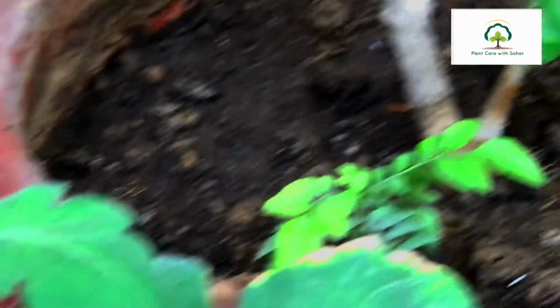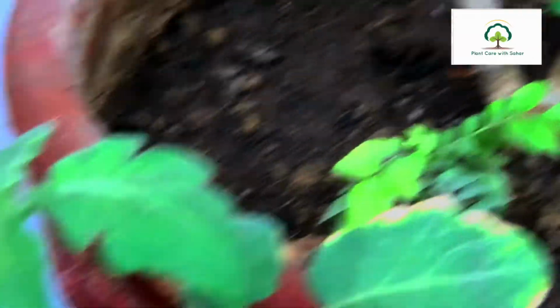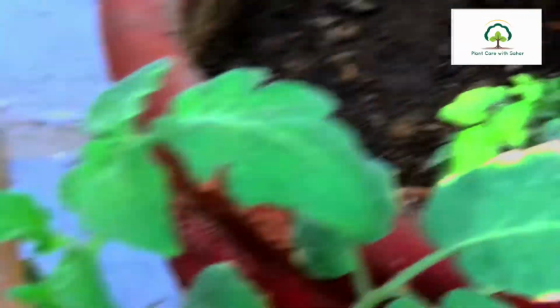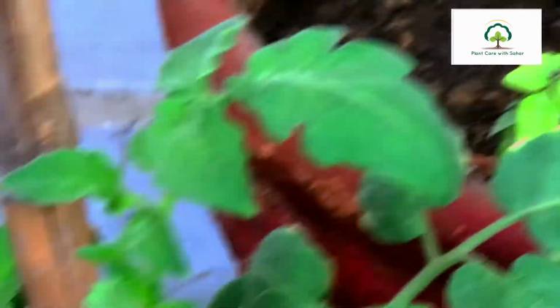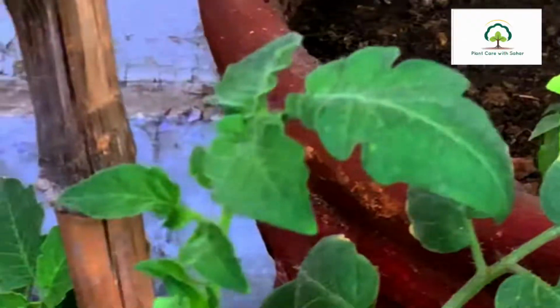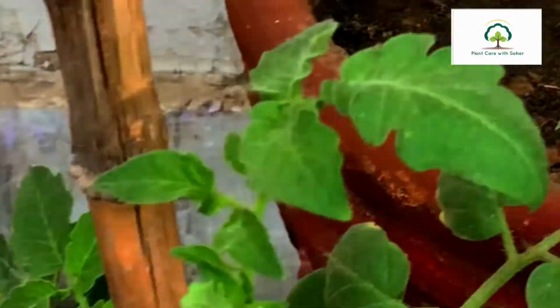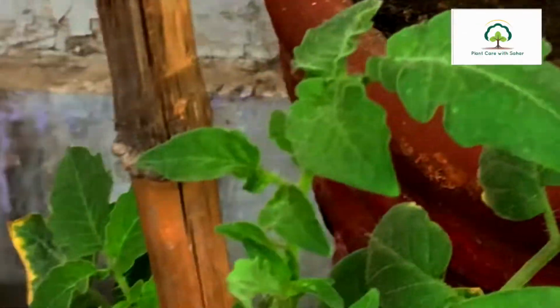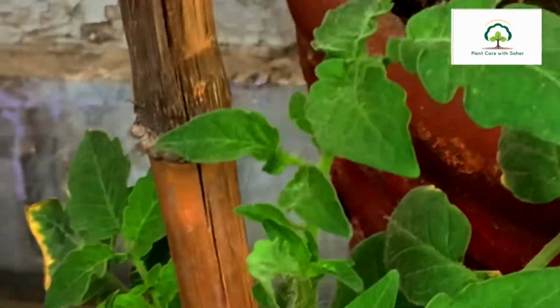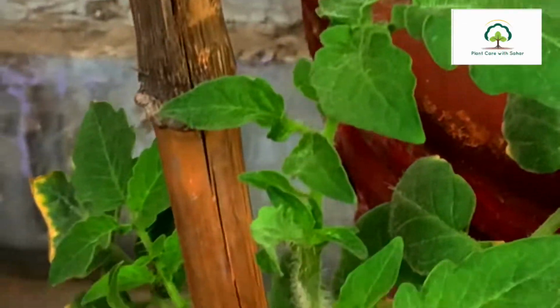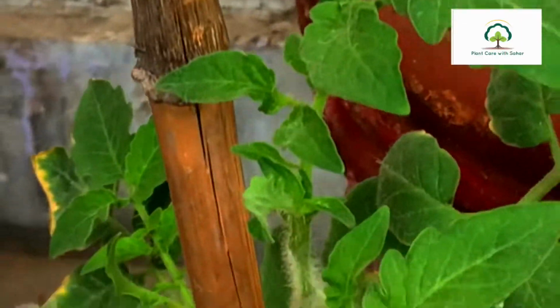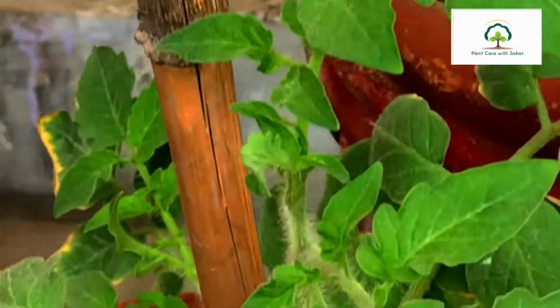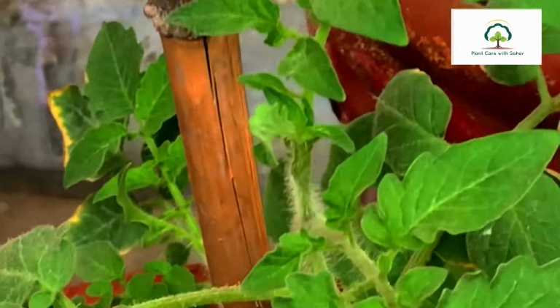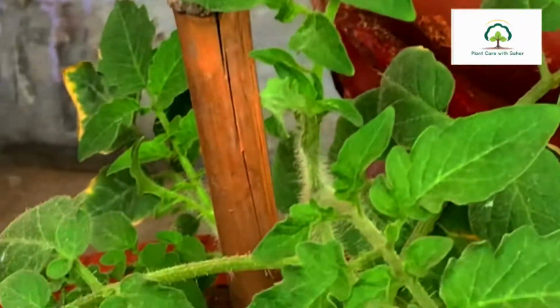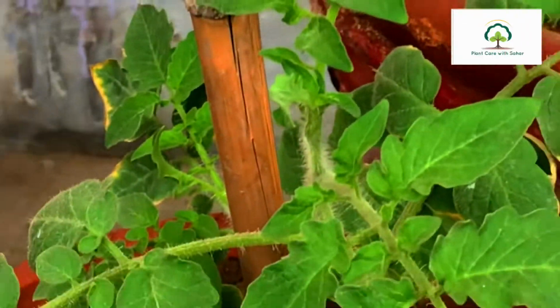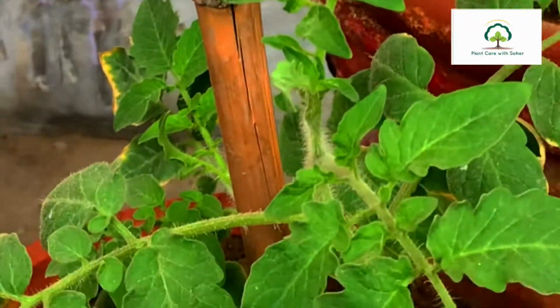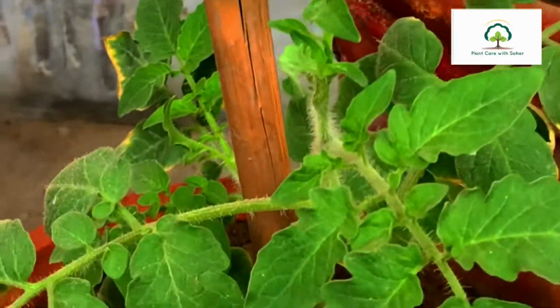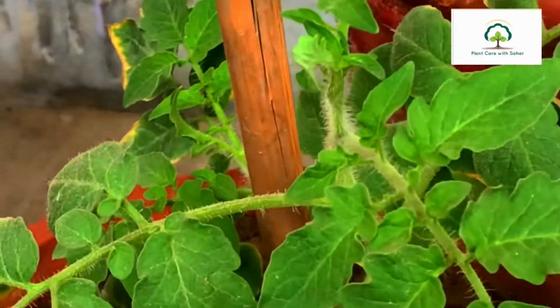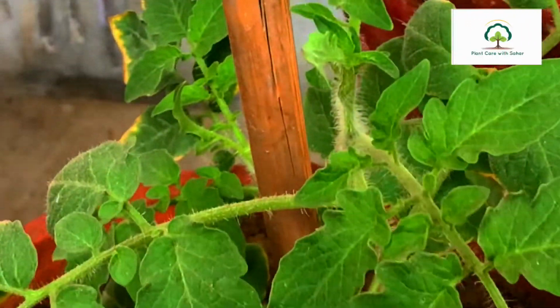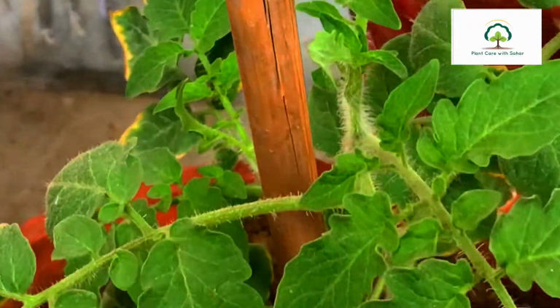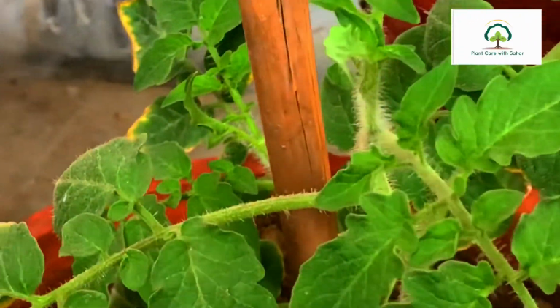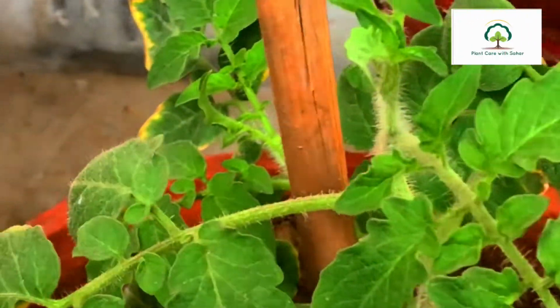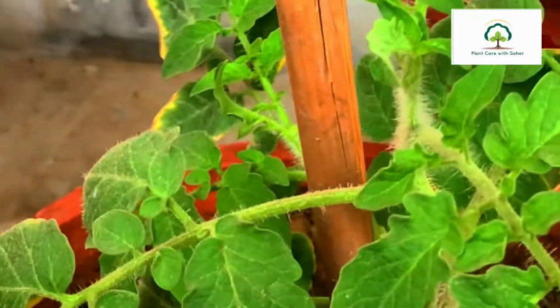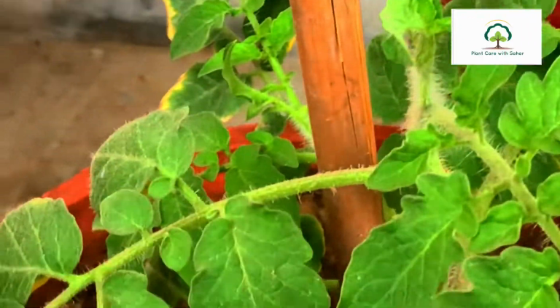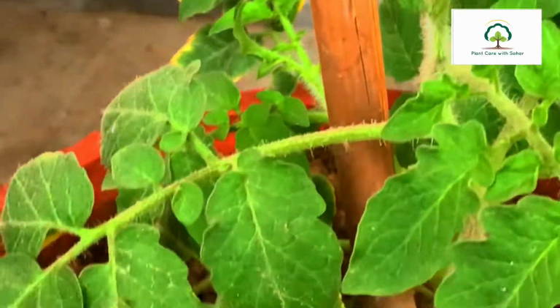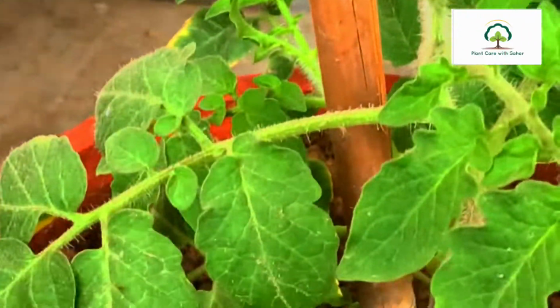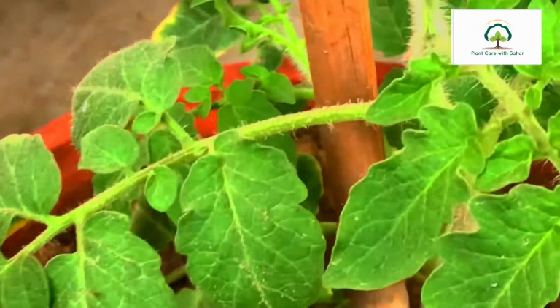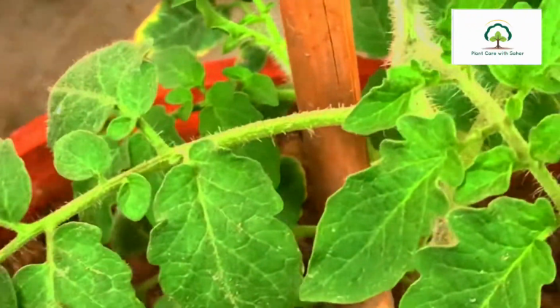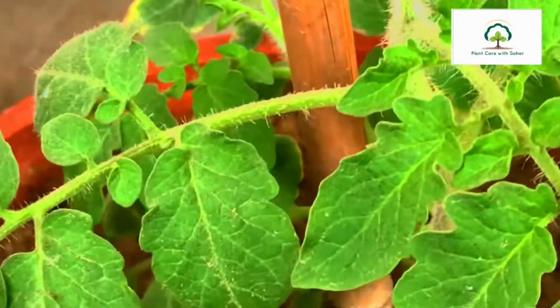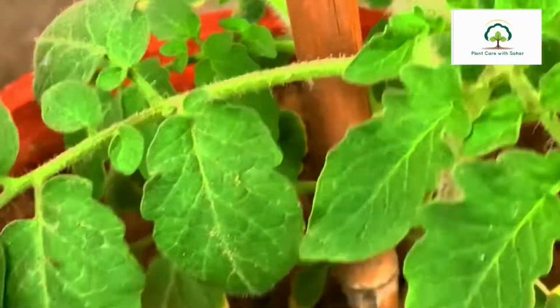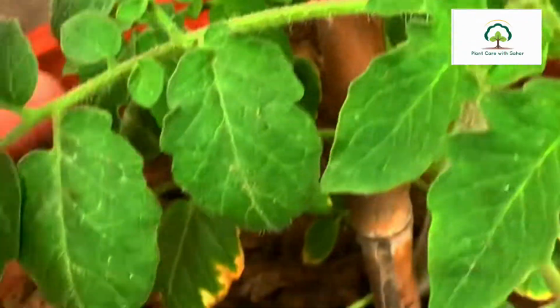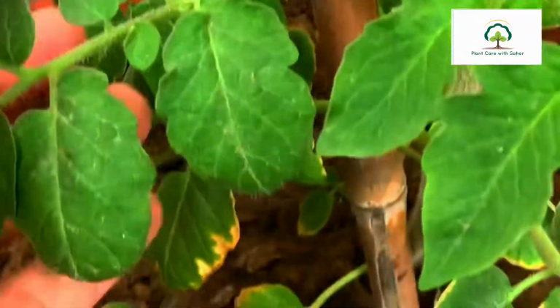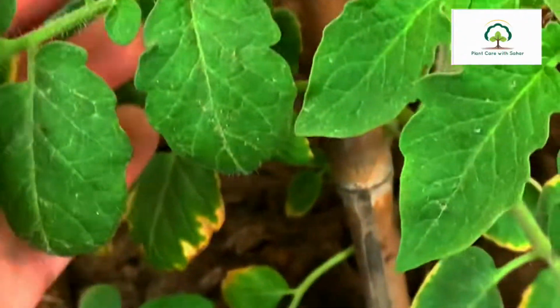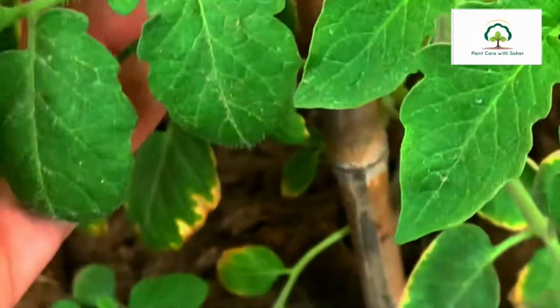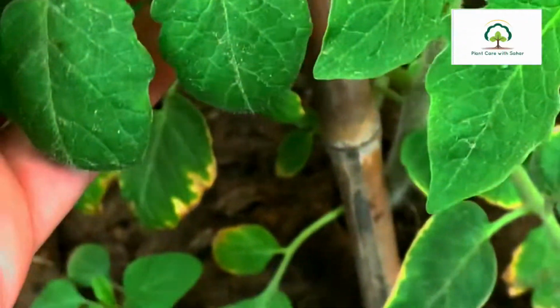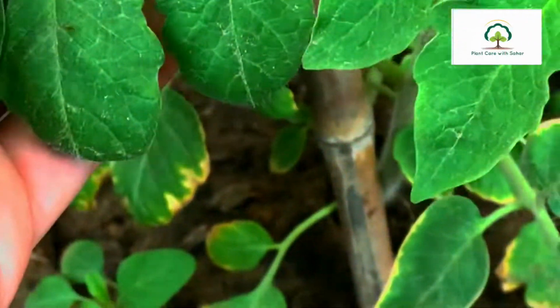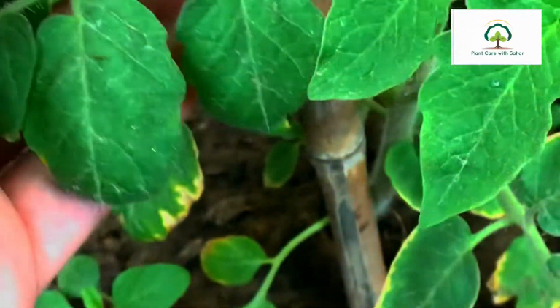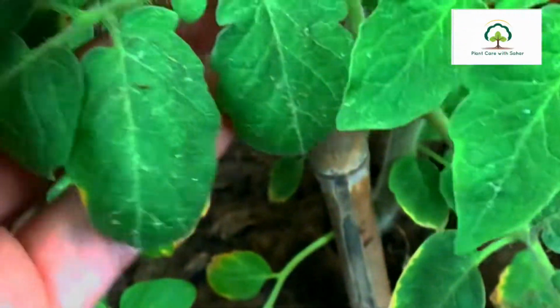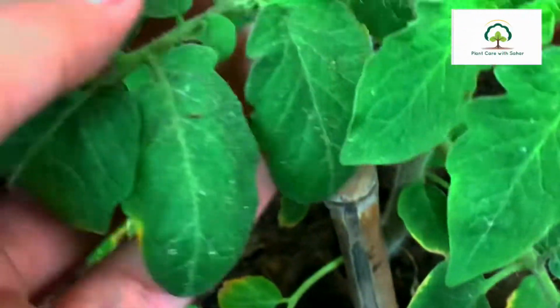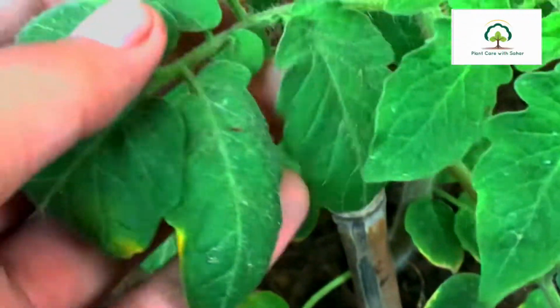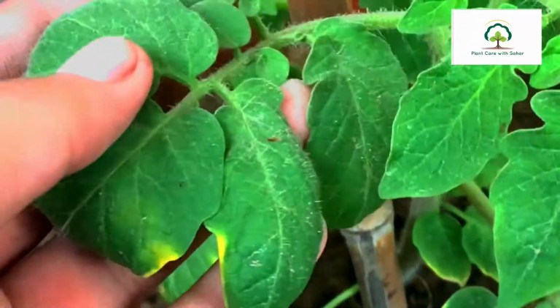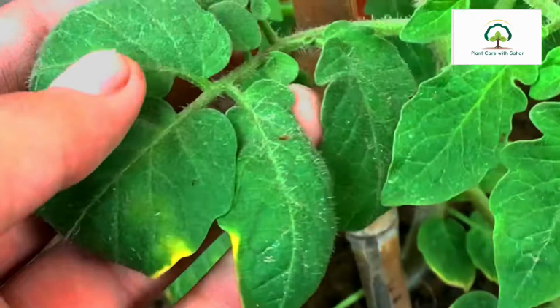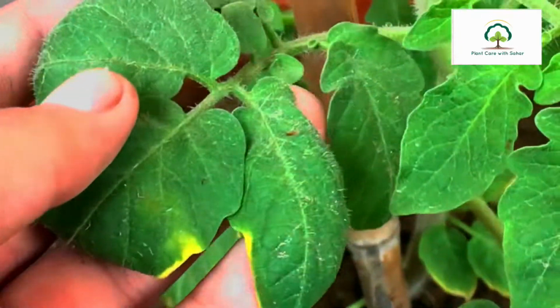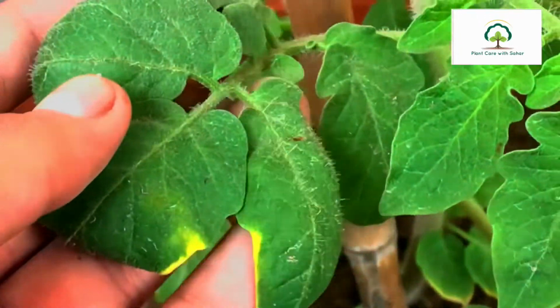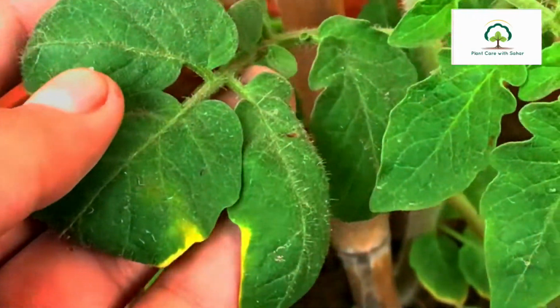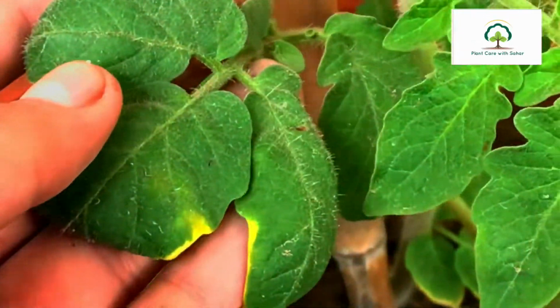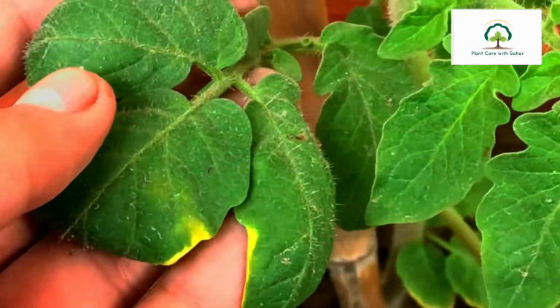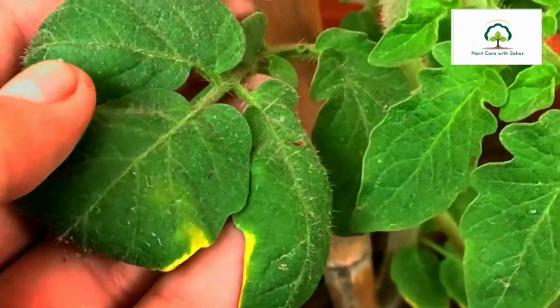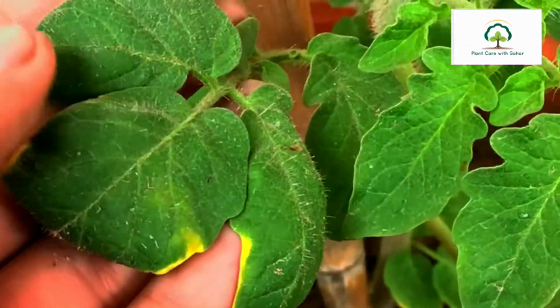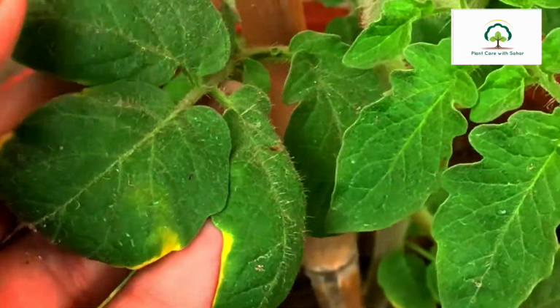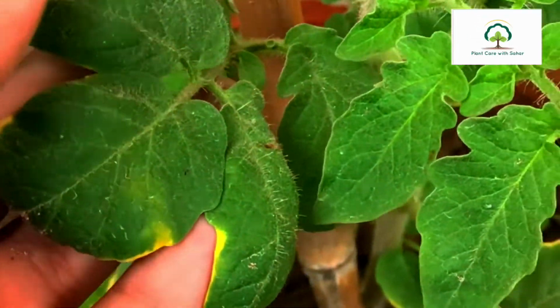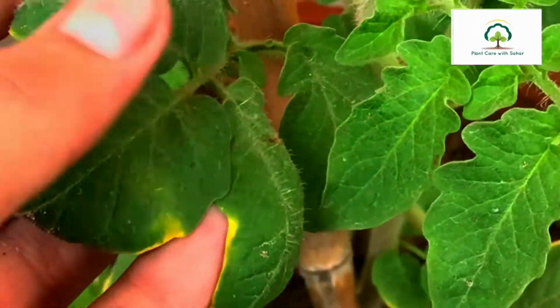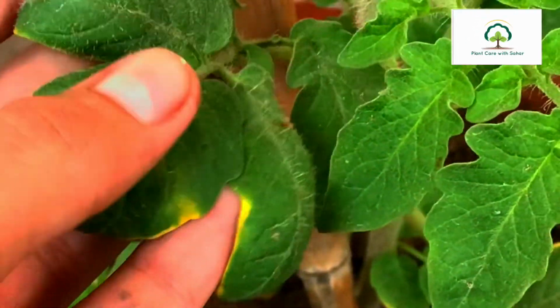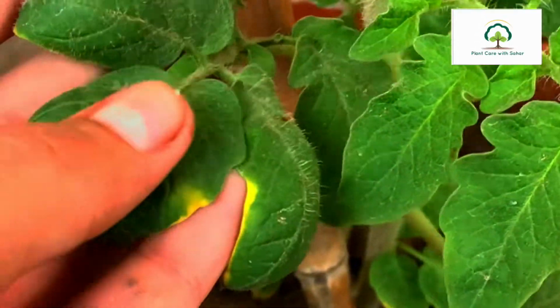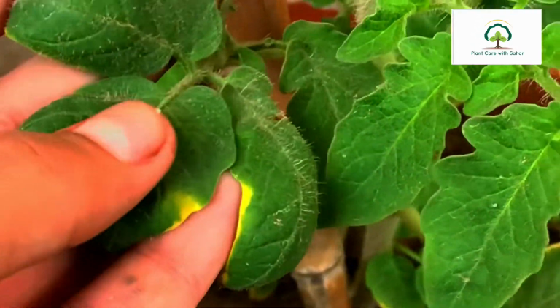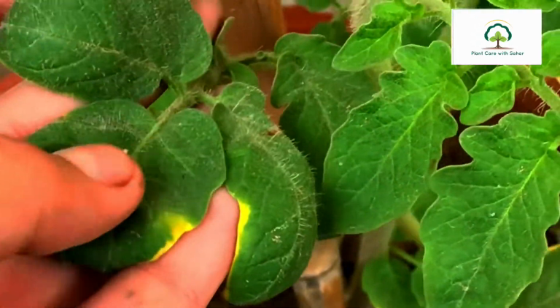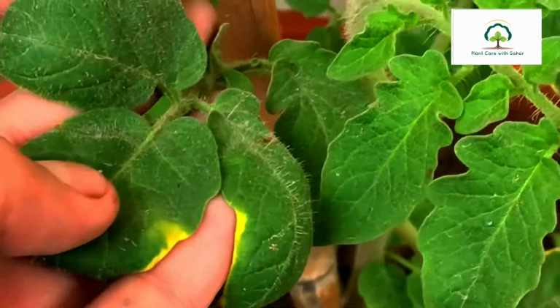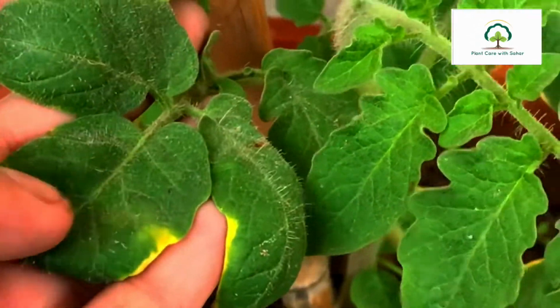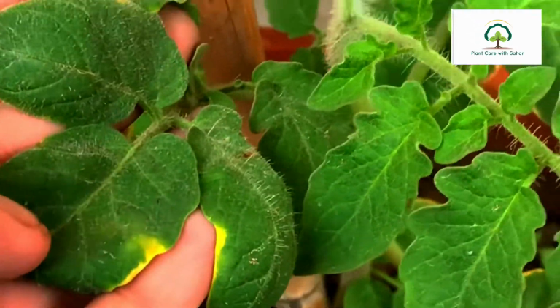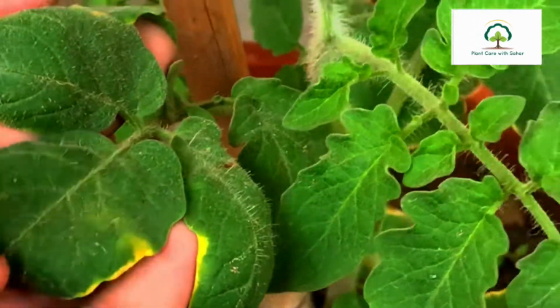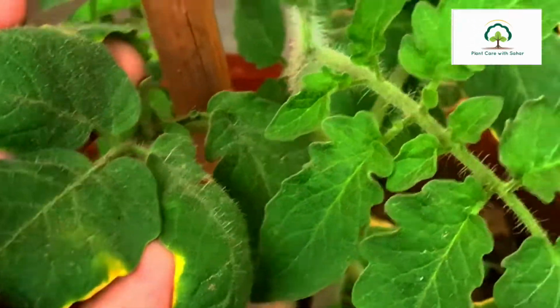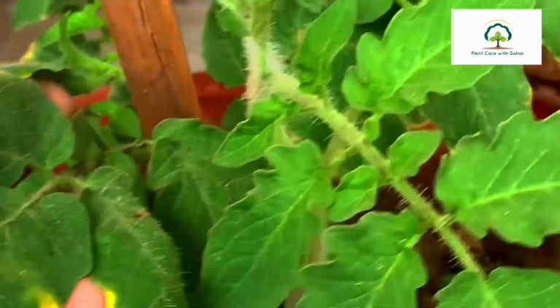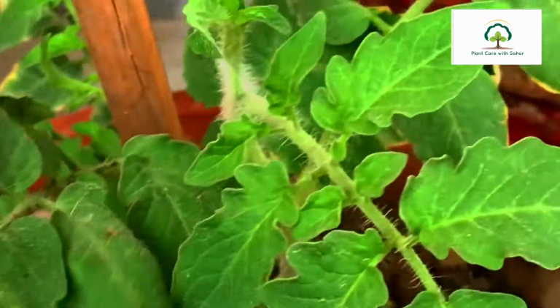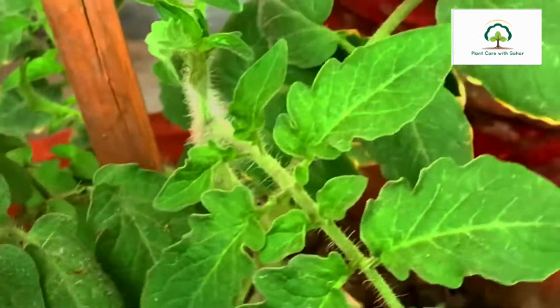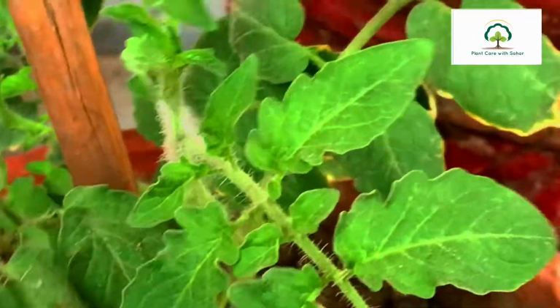Then after that comes celery. Celery is used in salads and a lot of other foods, and it is really easy to grow.